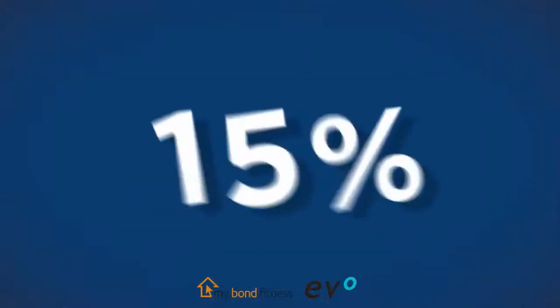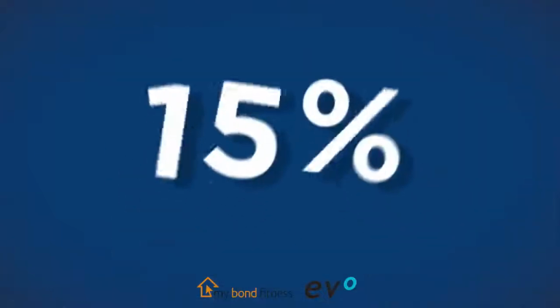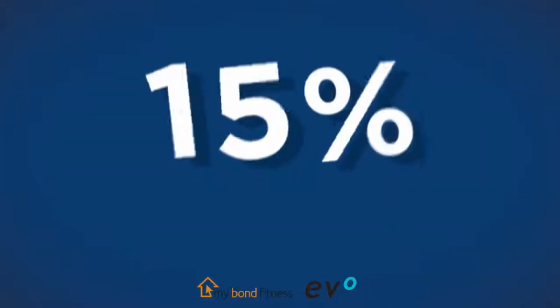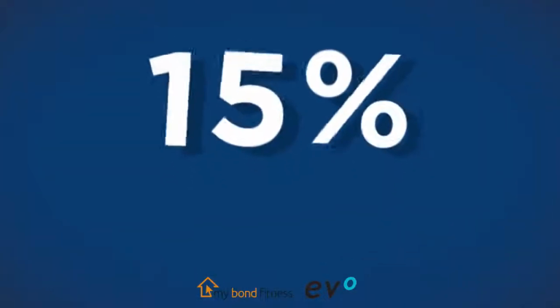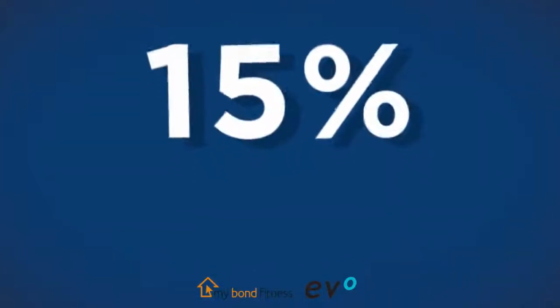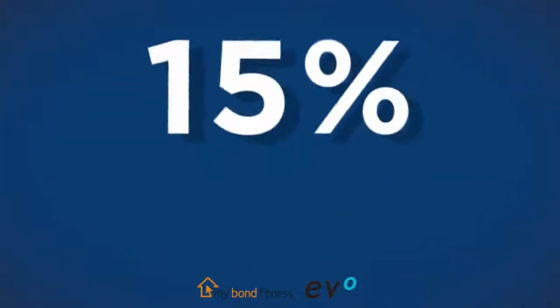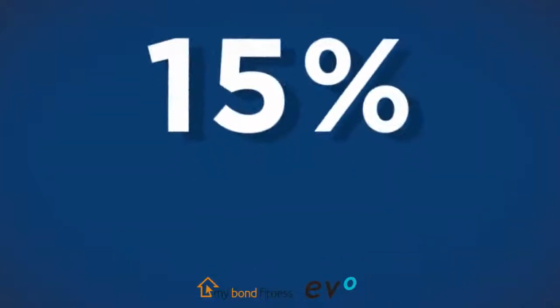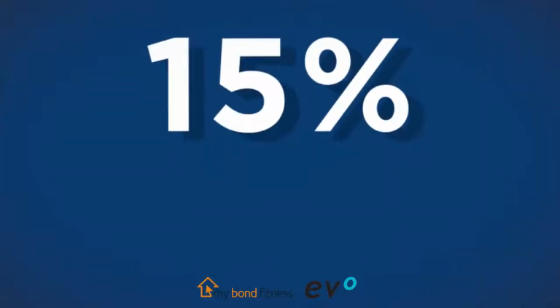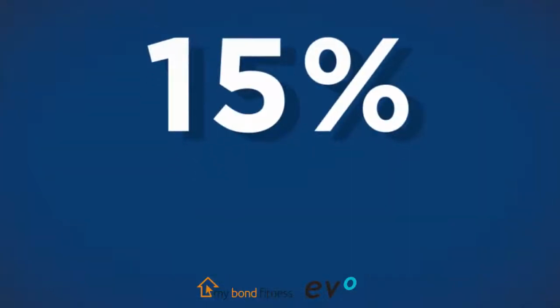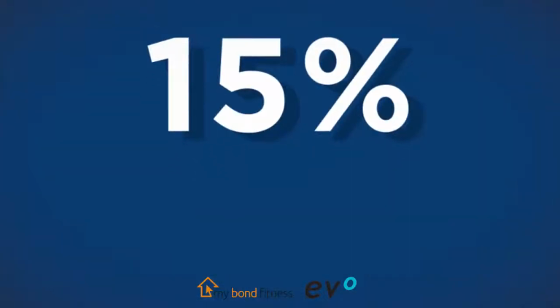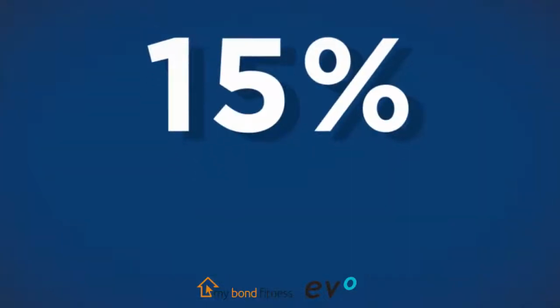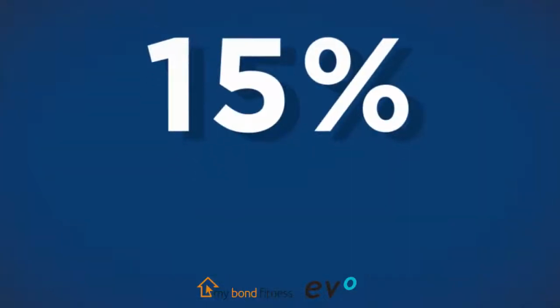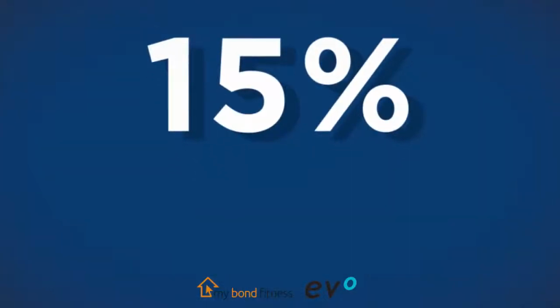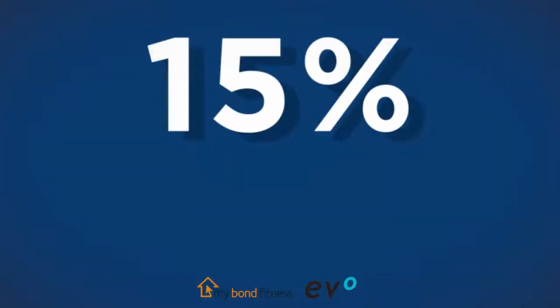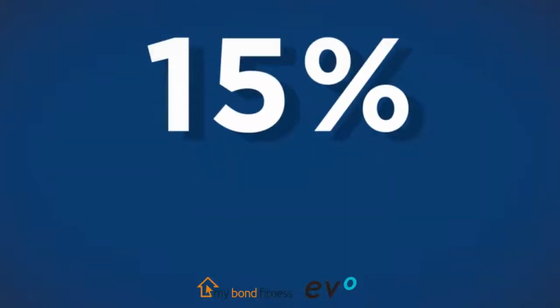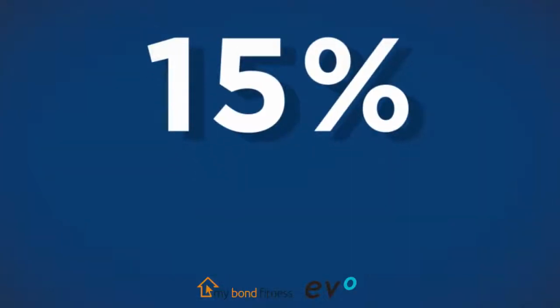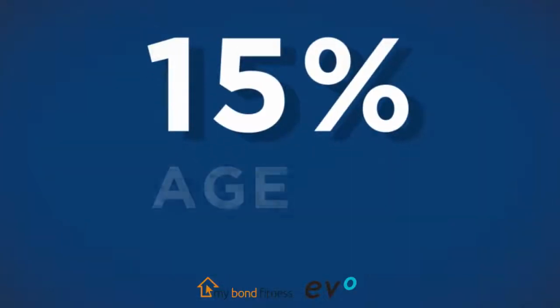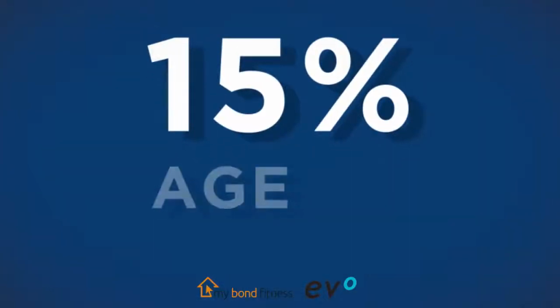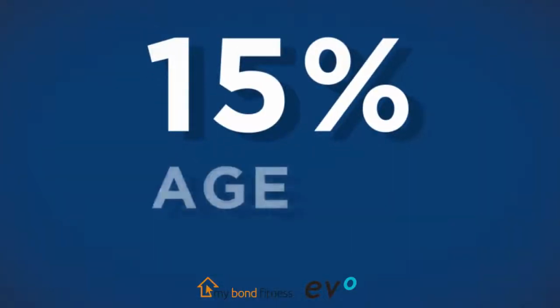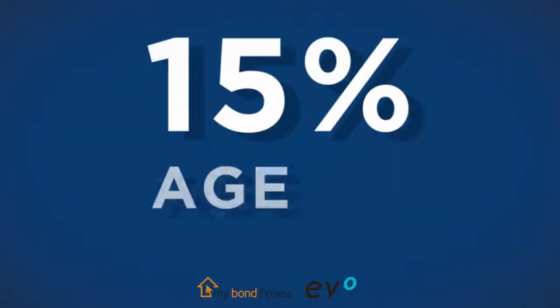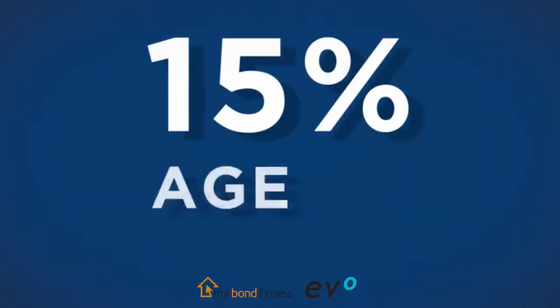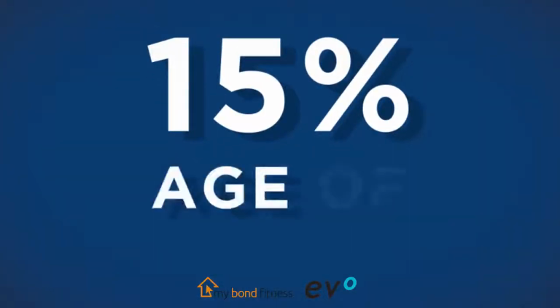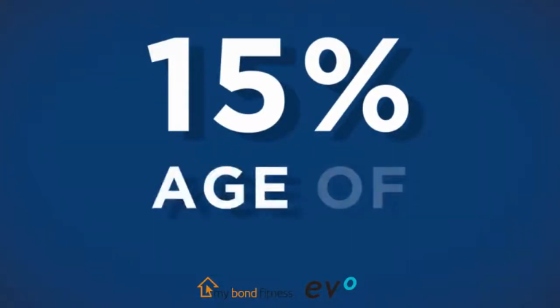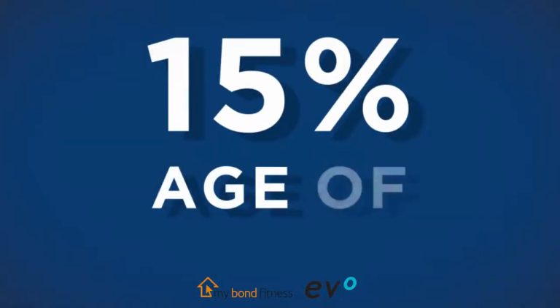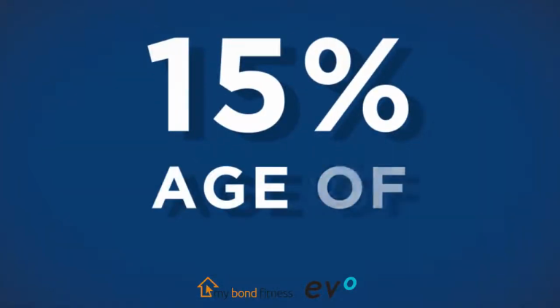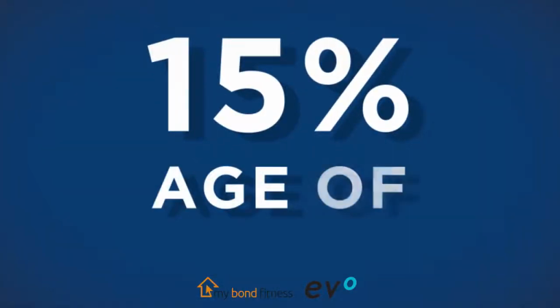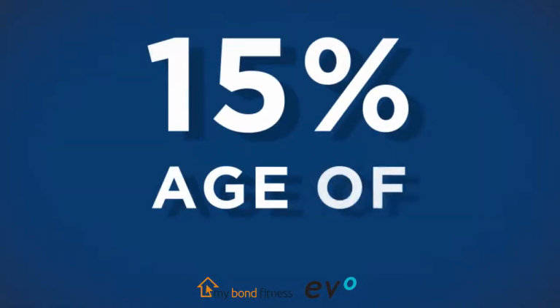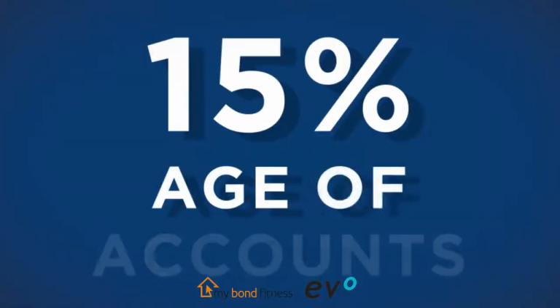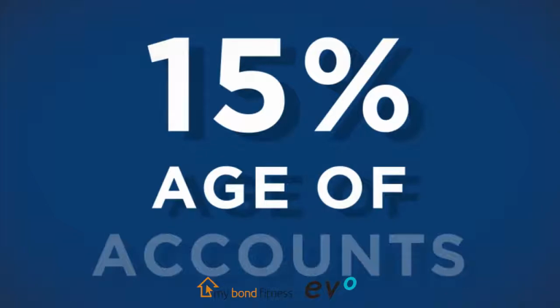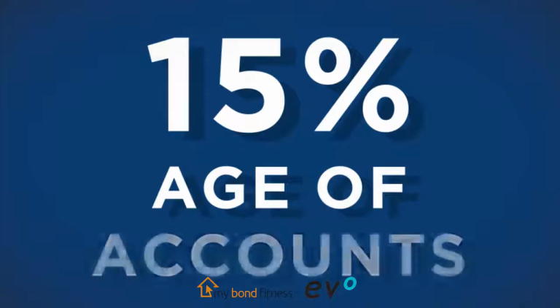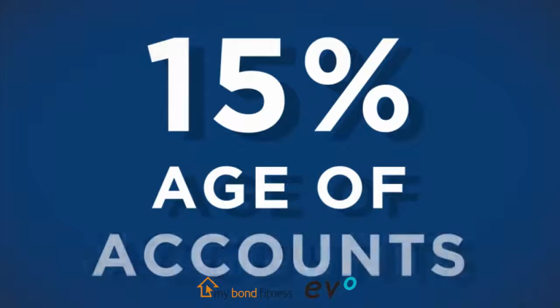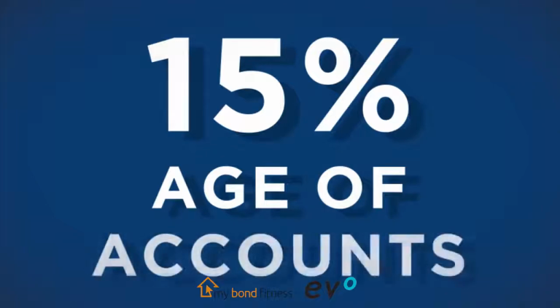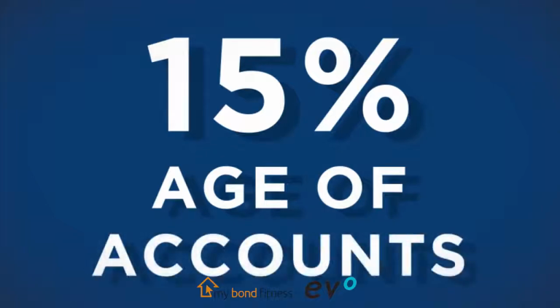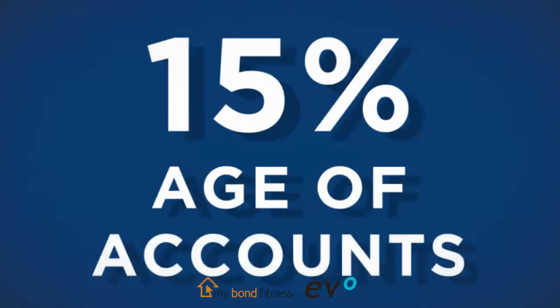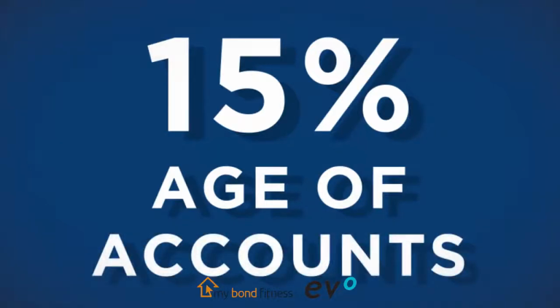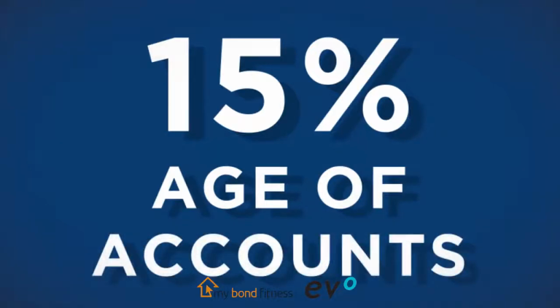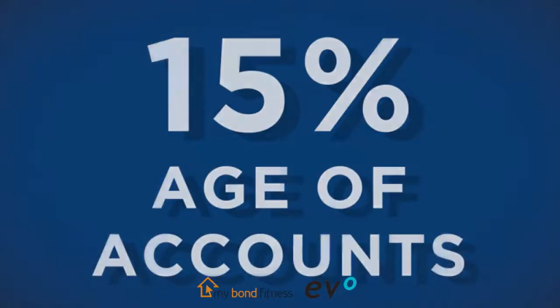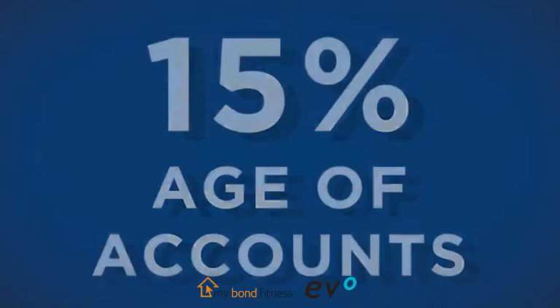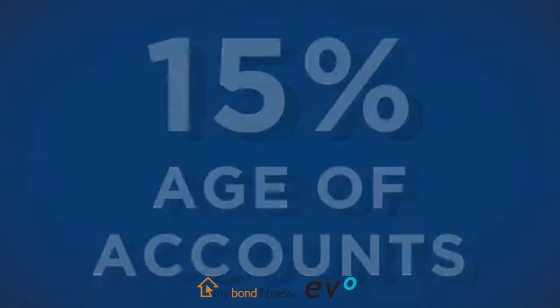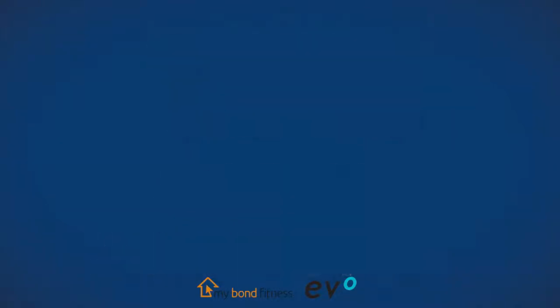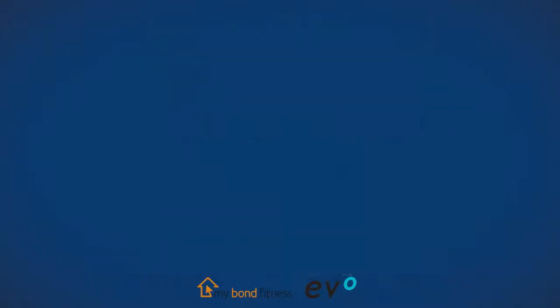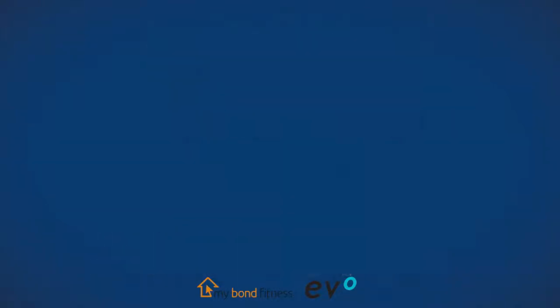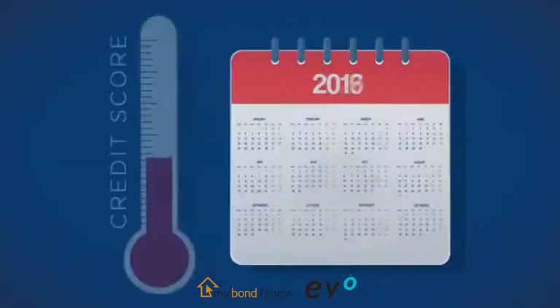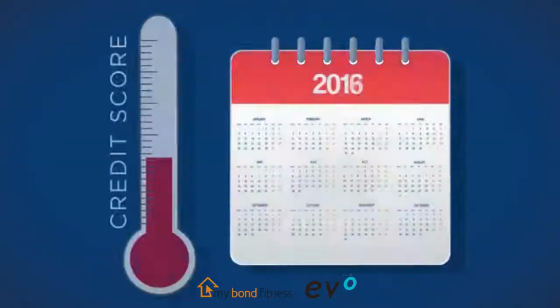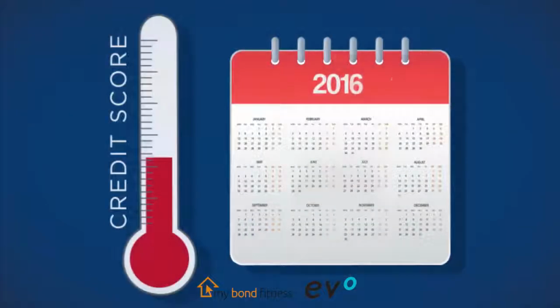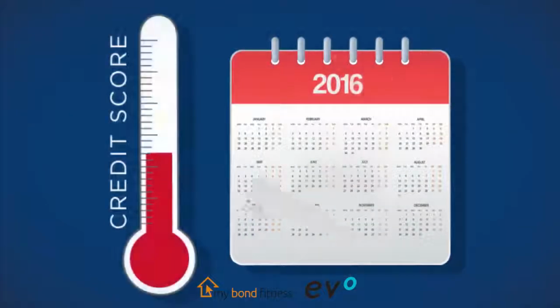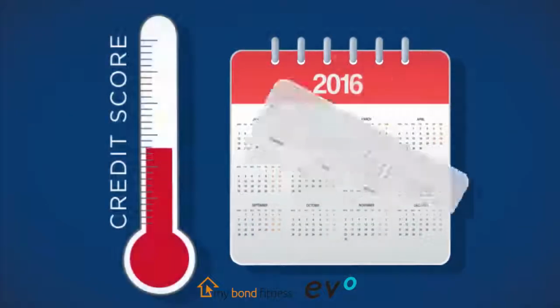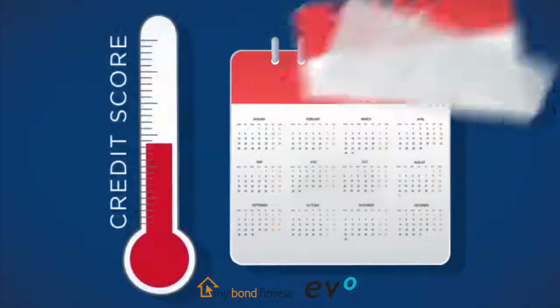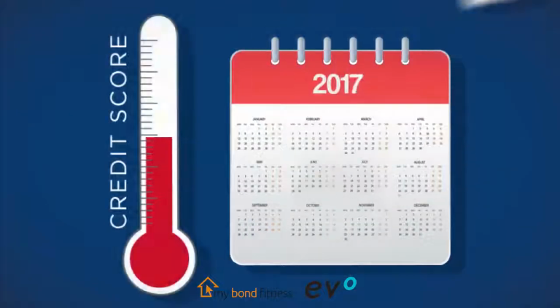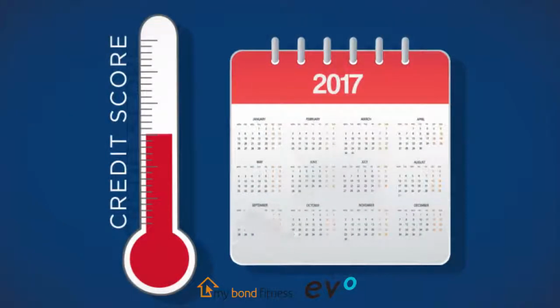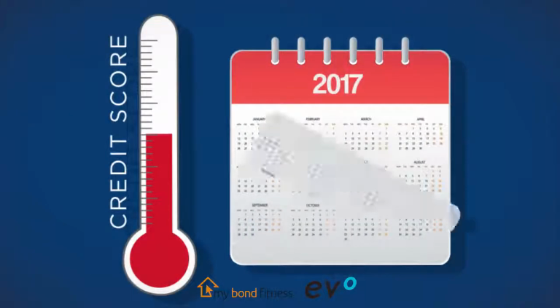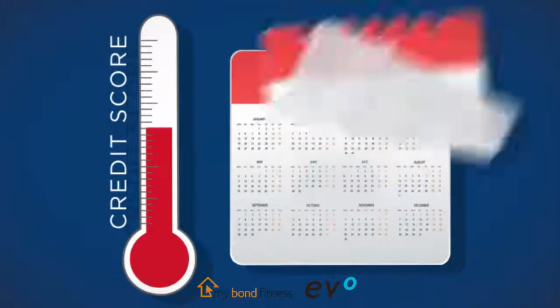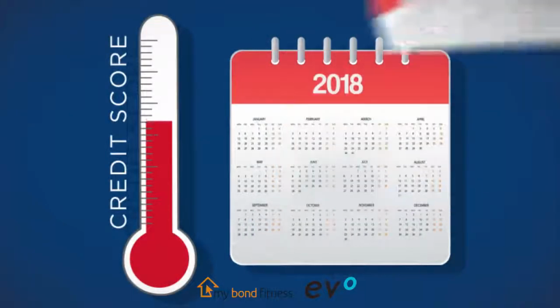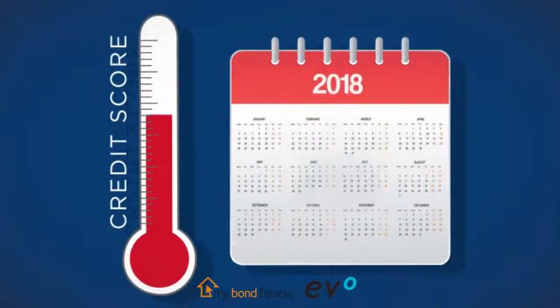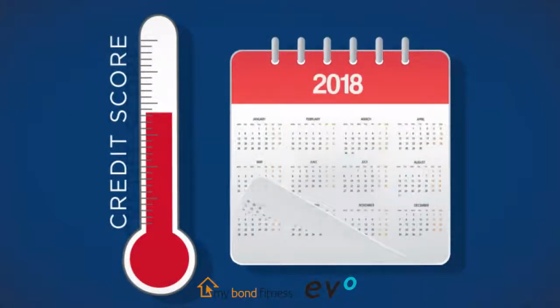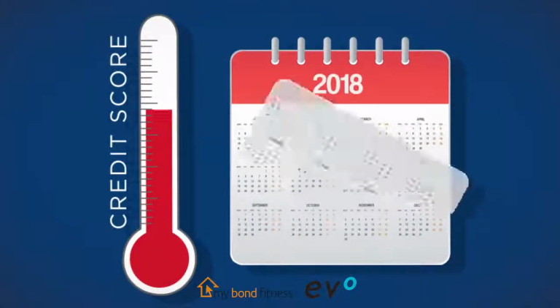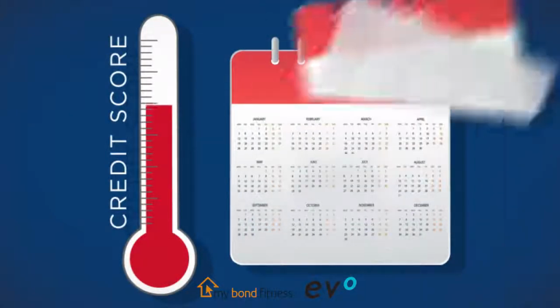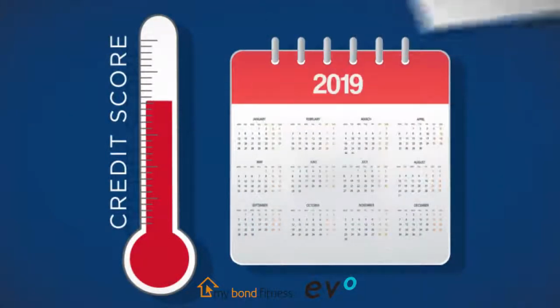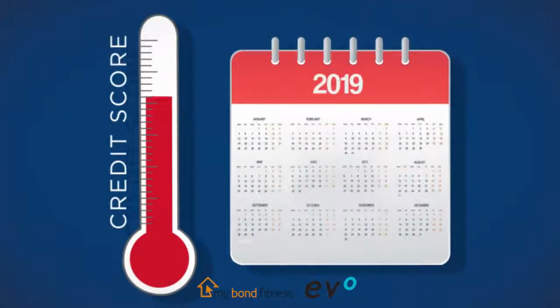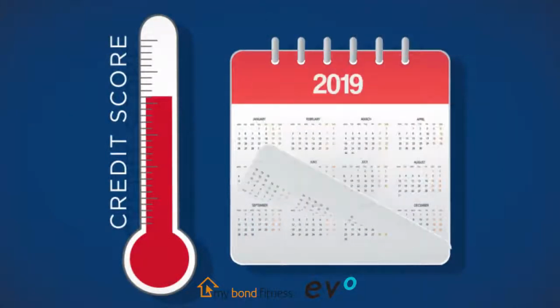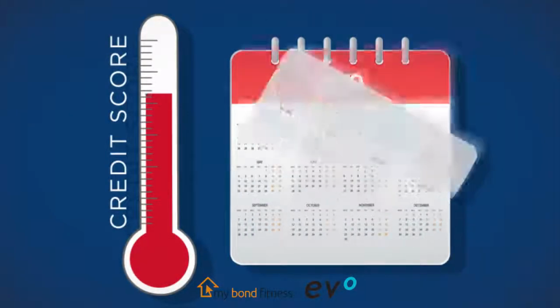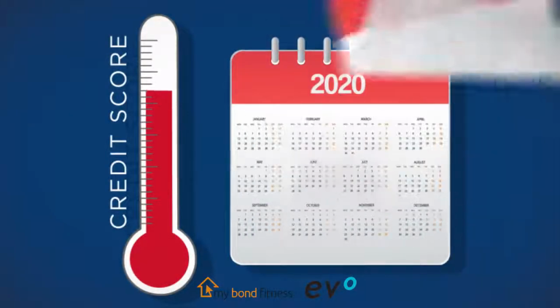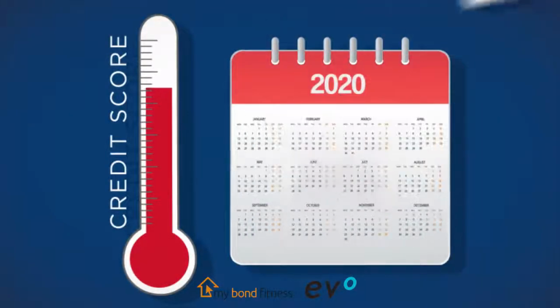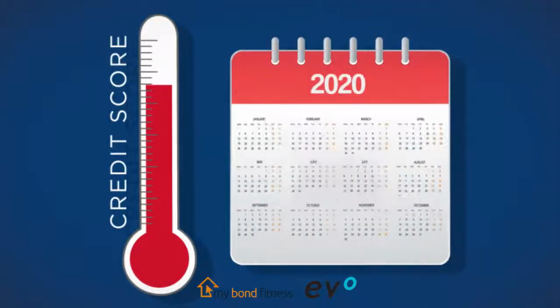15% of your credit score depends on the age of your credit accounts. The longer the period you have had credit, the better your score will be.